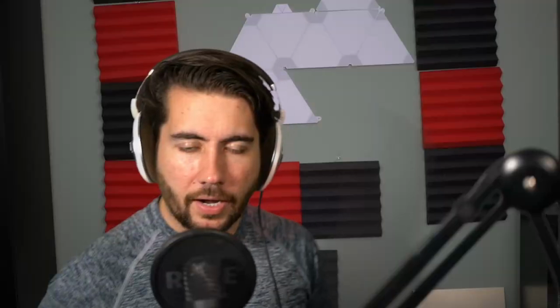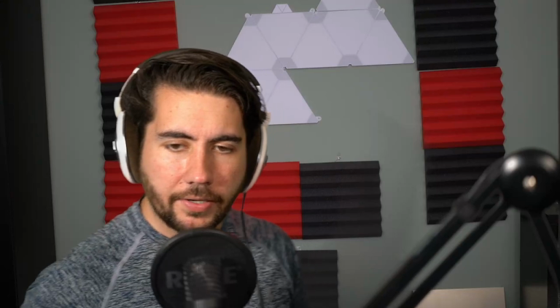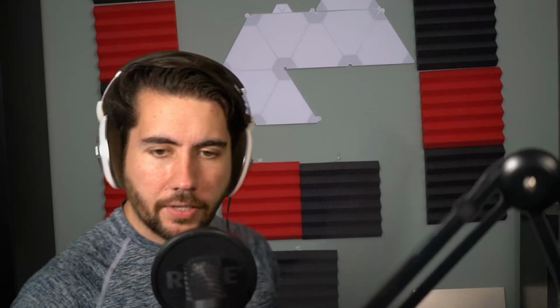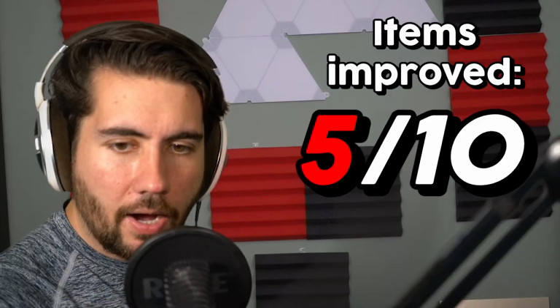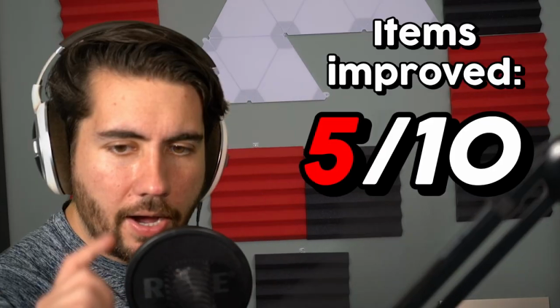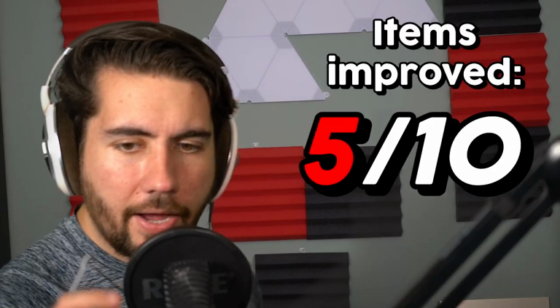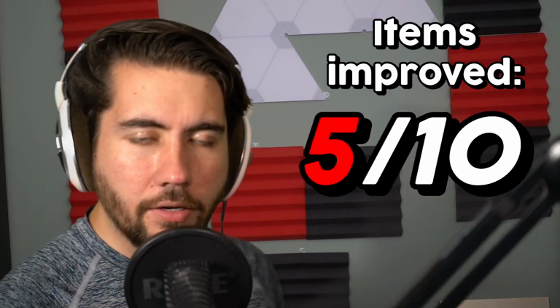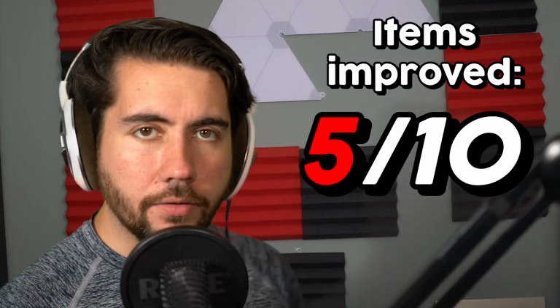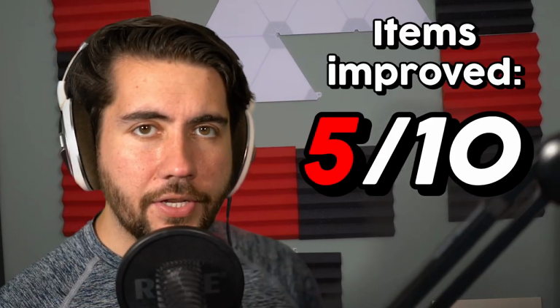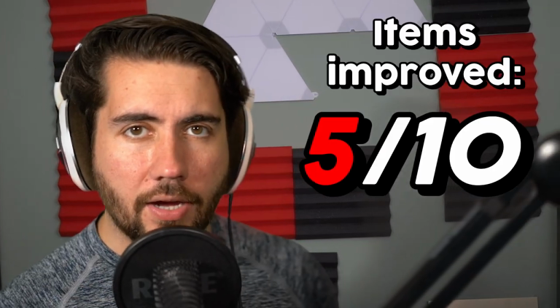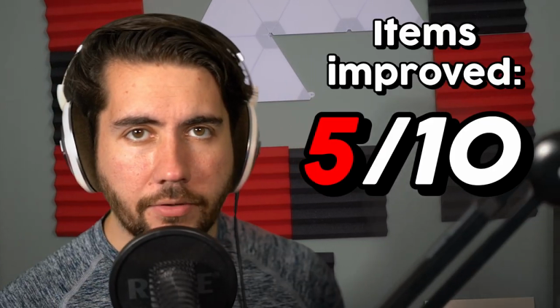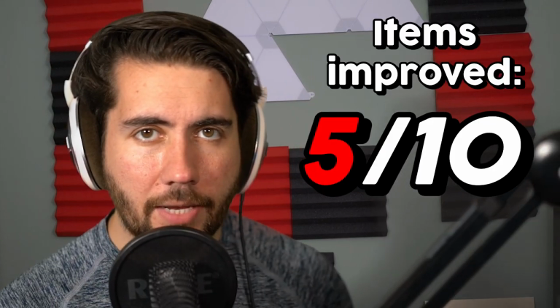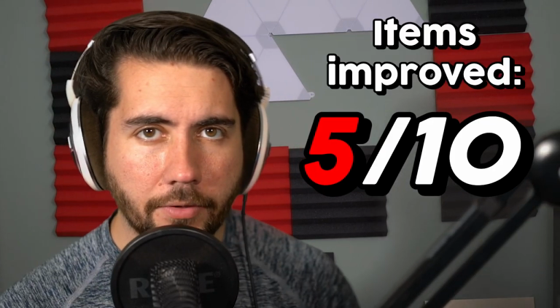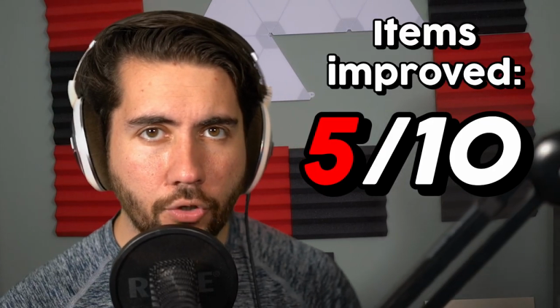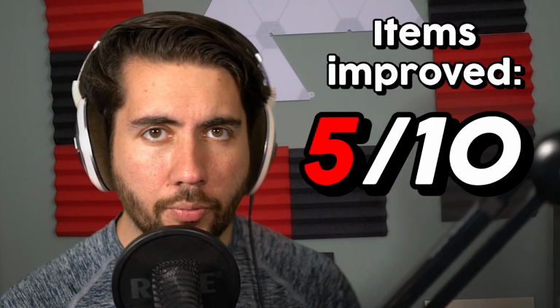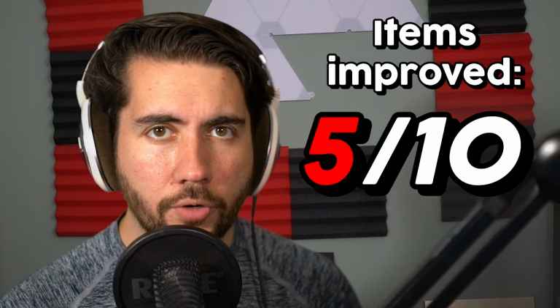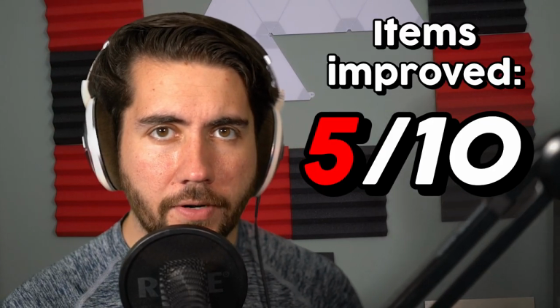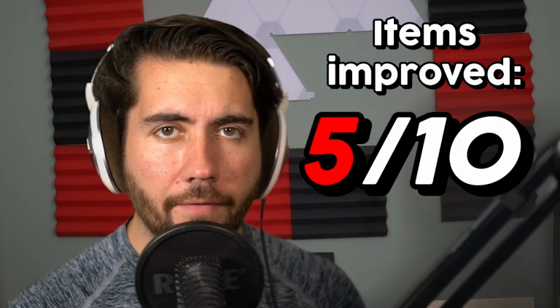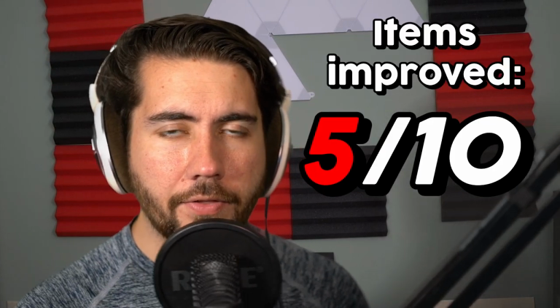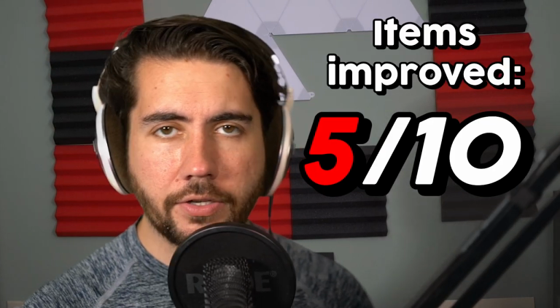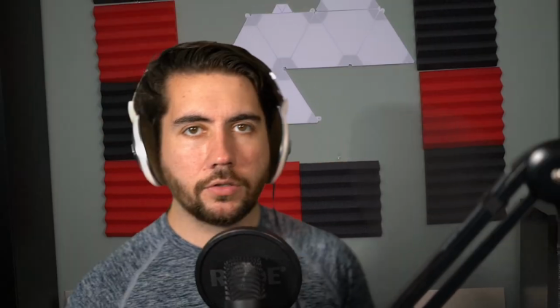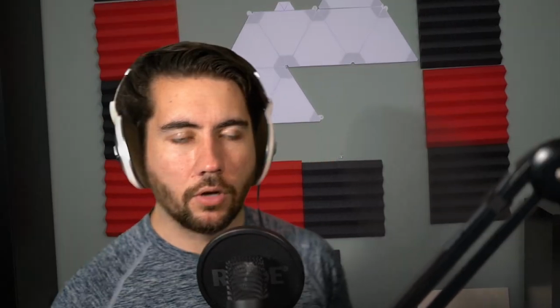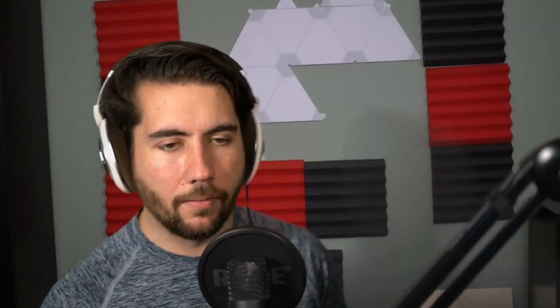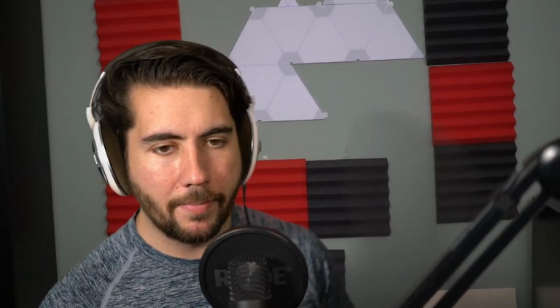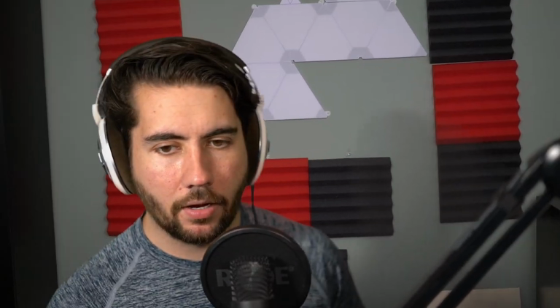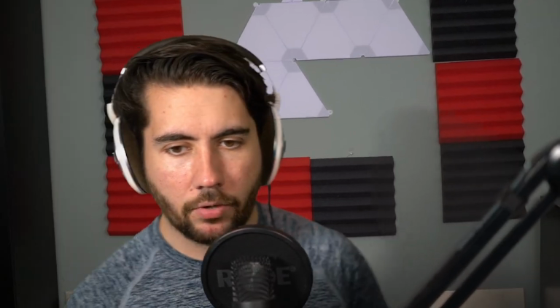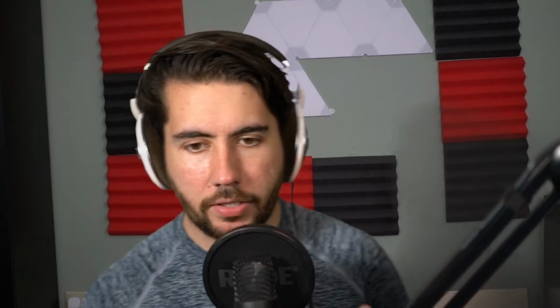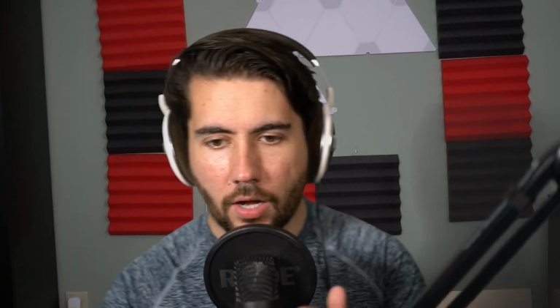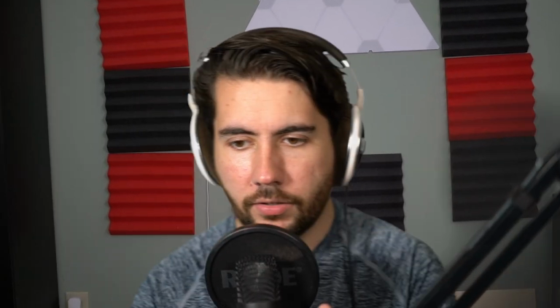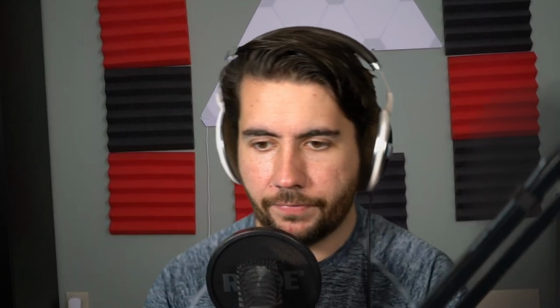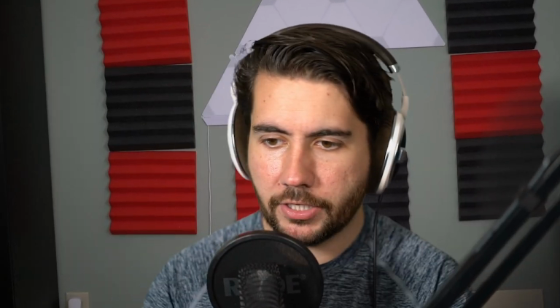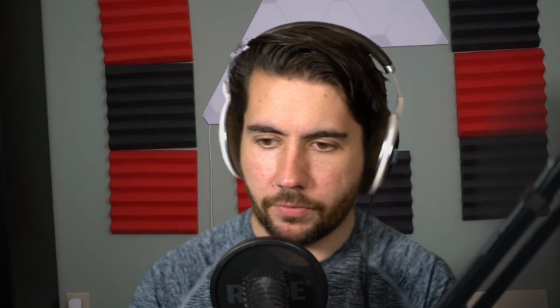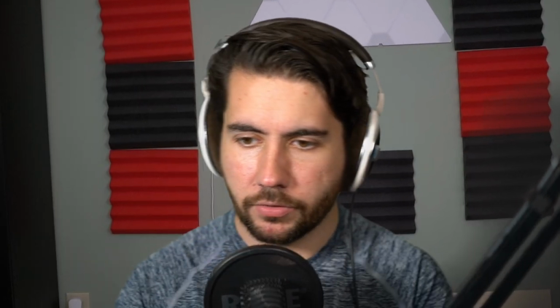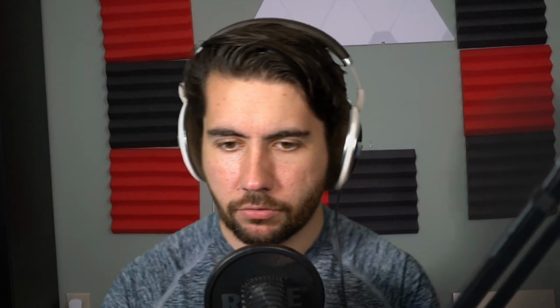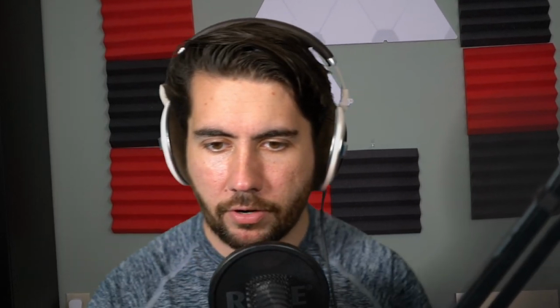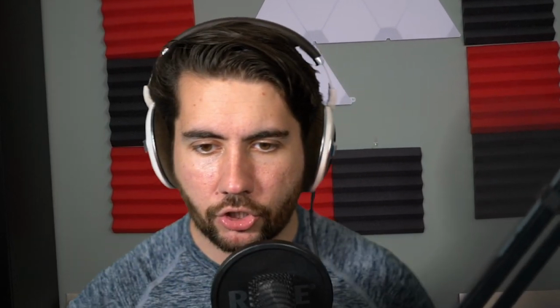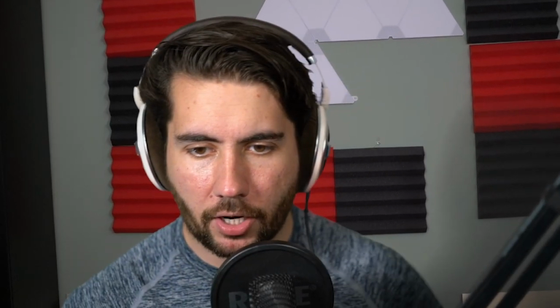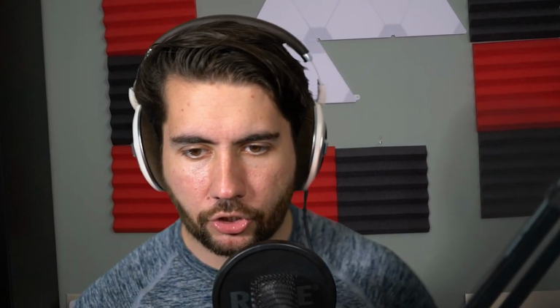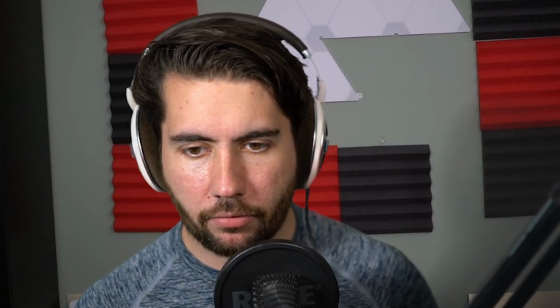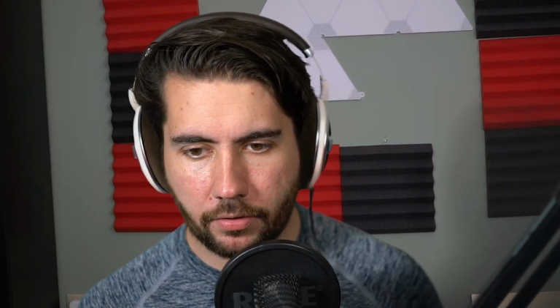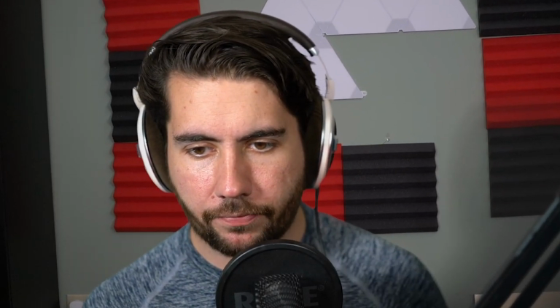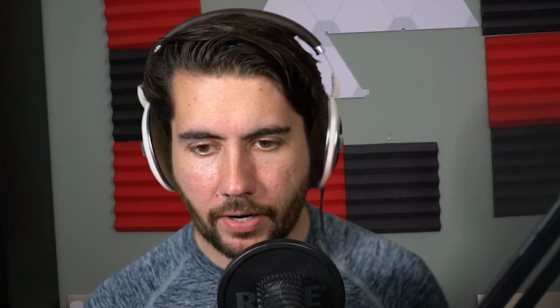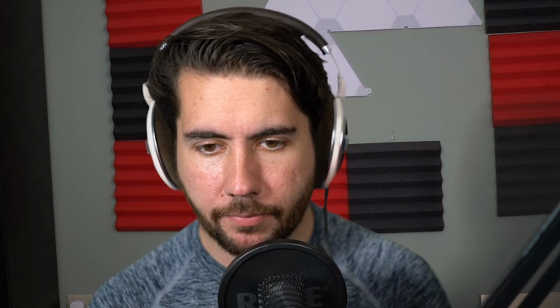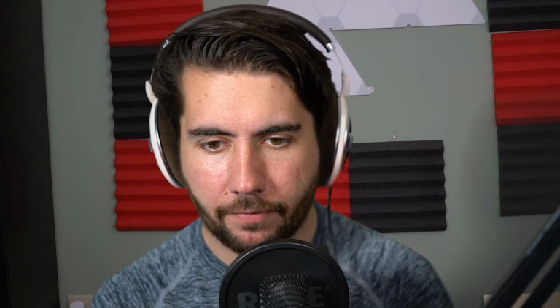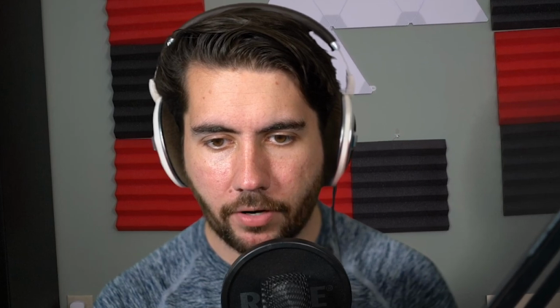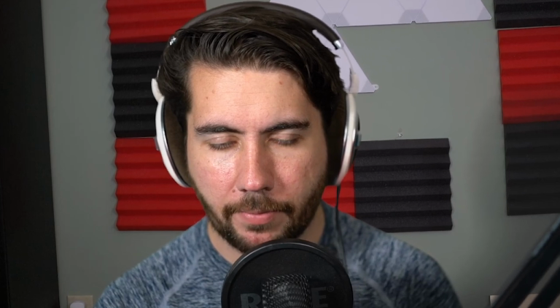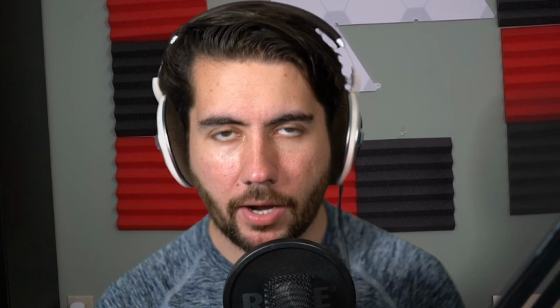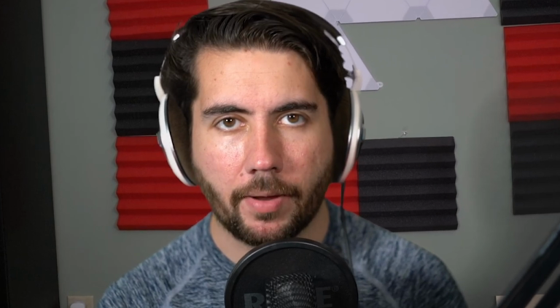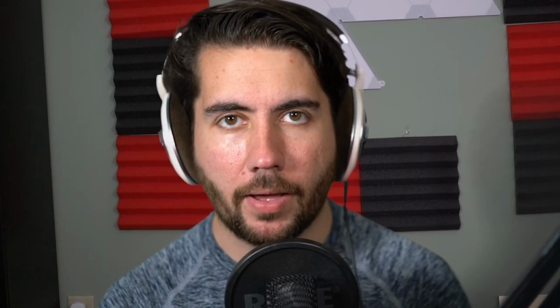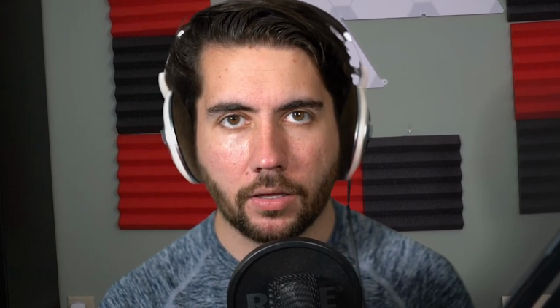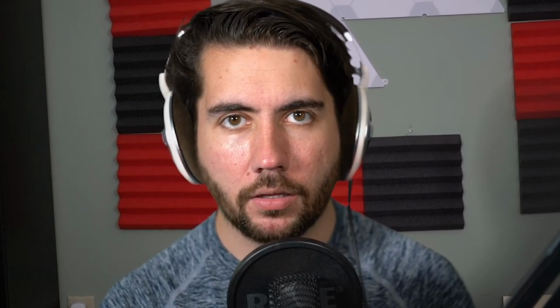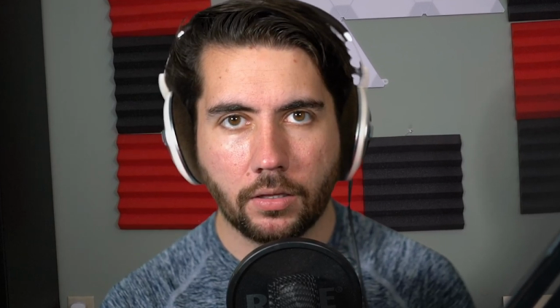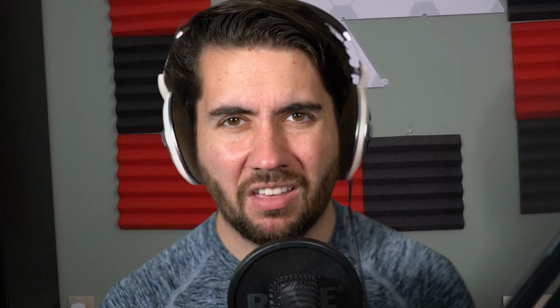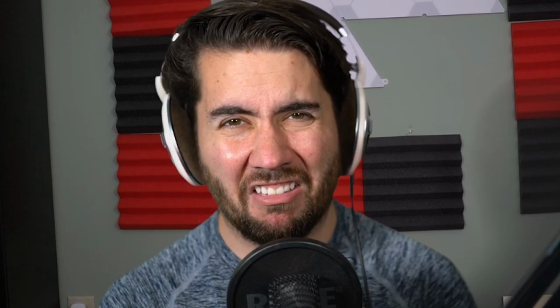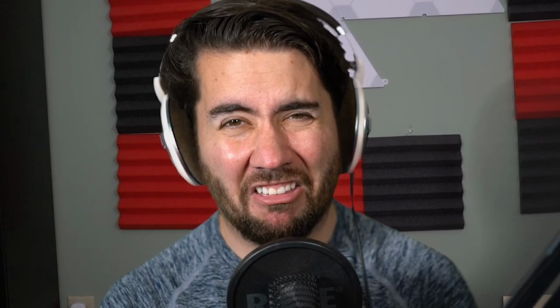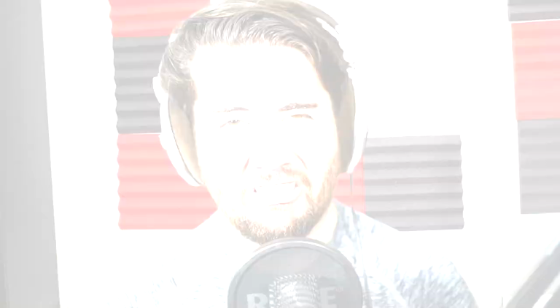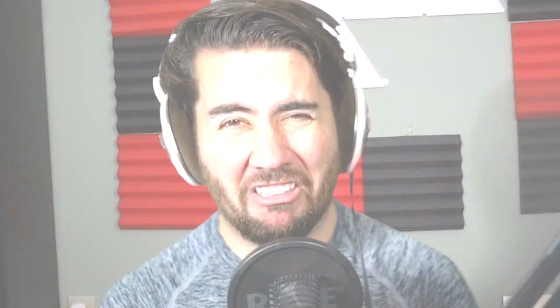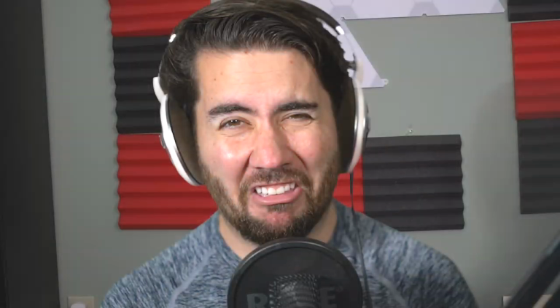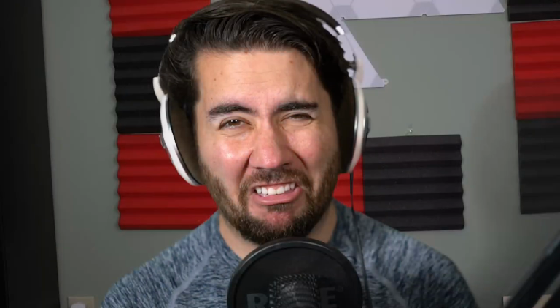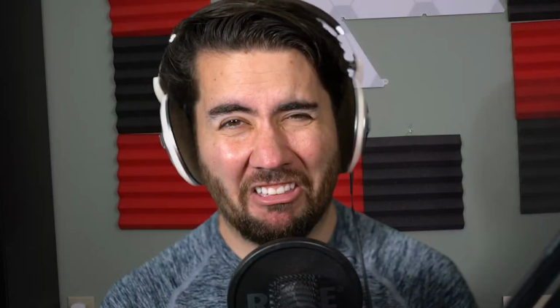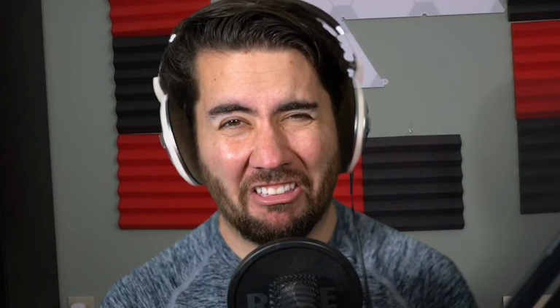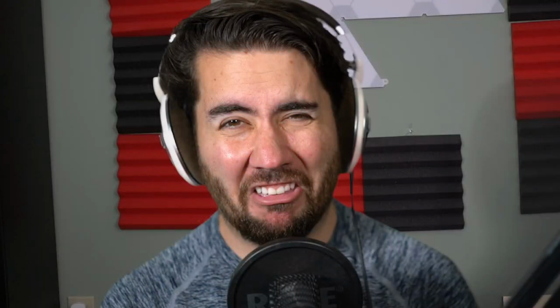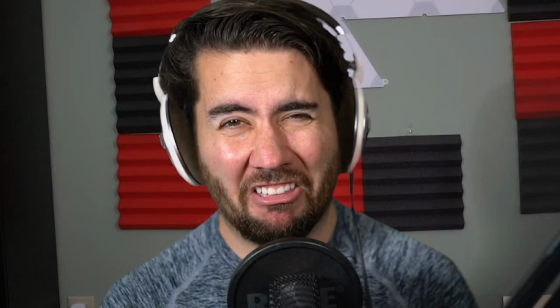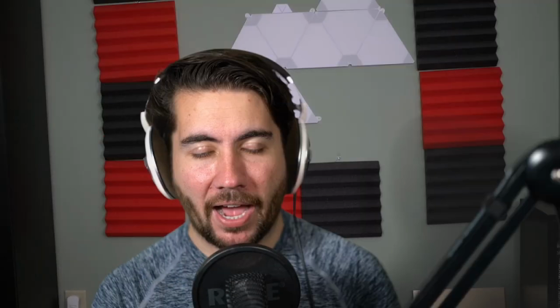I don't think I was able to improve enough of these, so I'm going to make a really ugly face for you to screenshot and share with your friends and make fun of me behind my back. Bye.